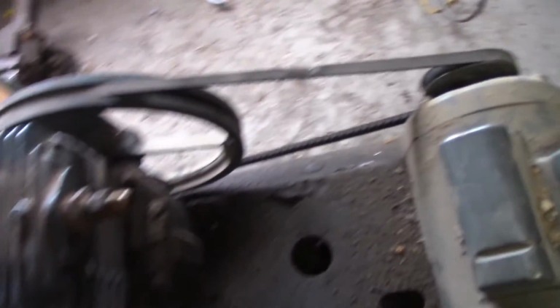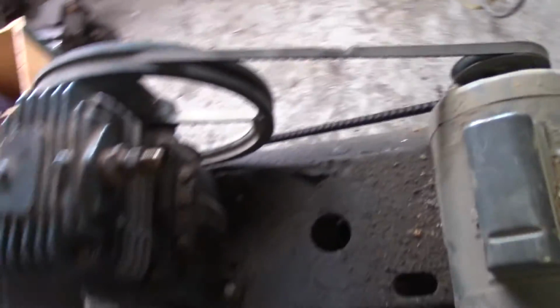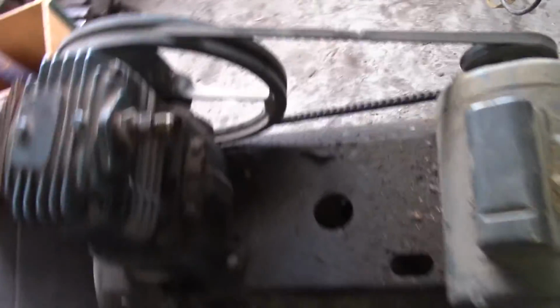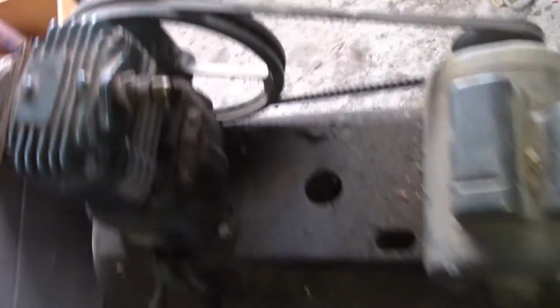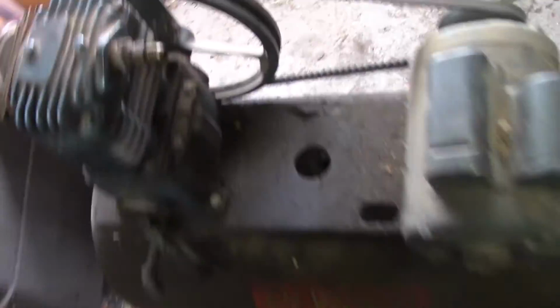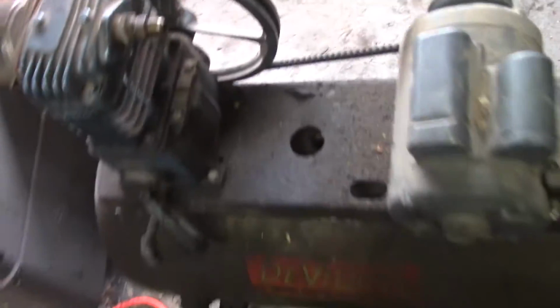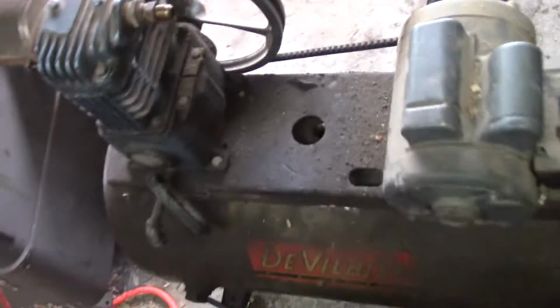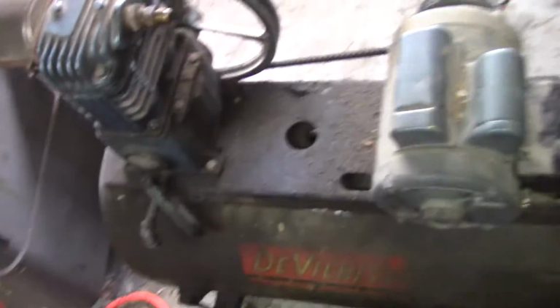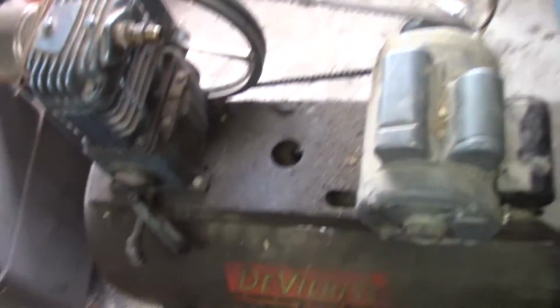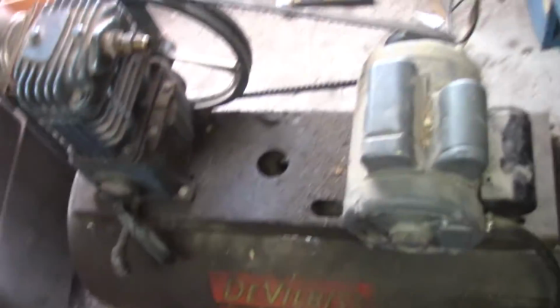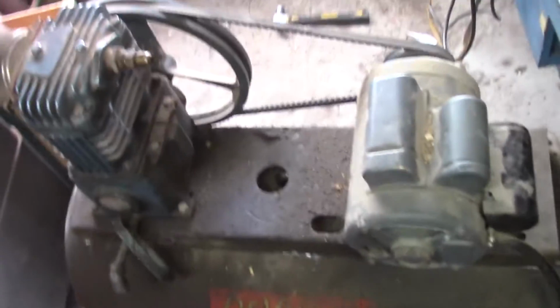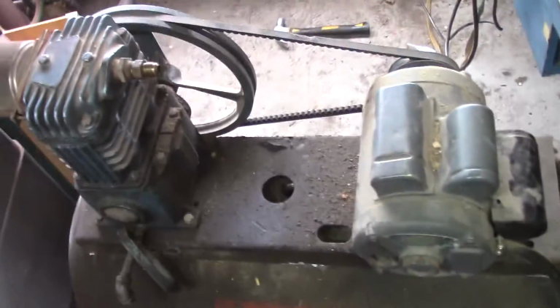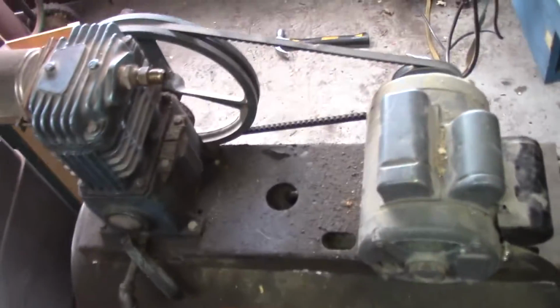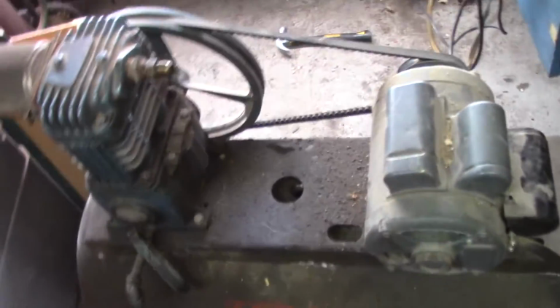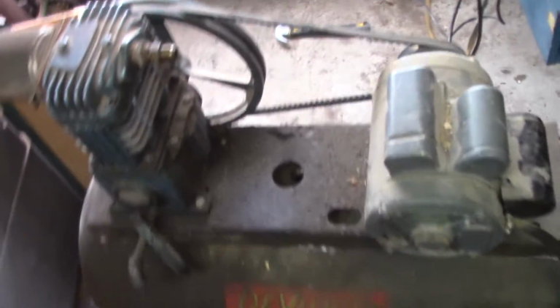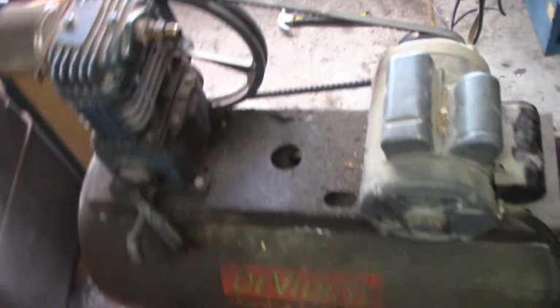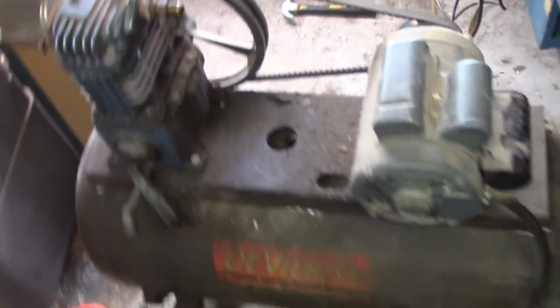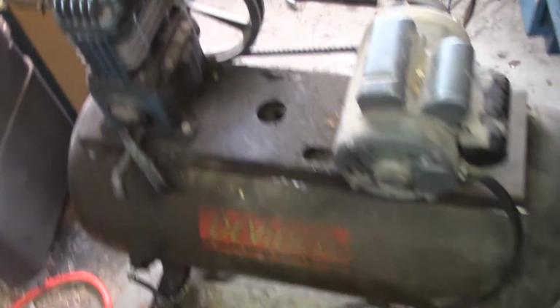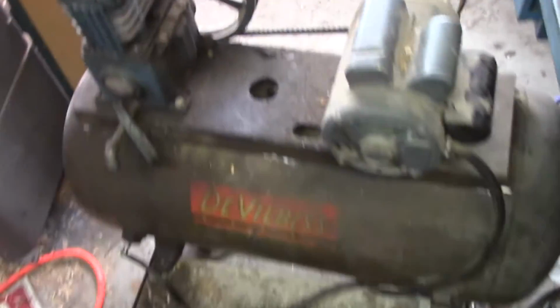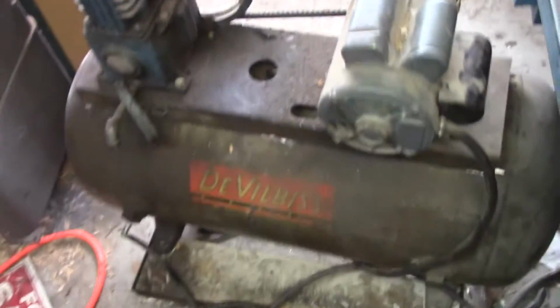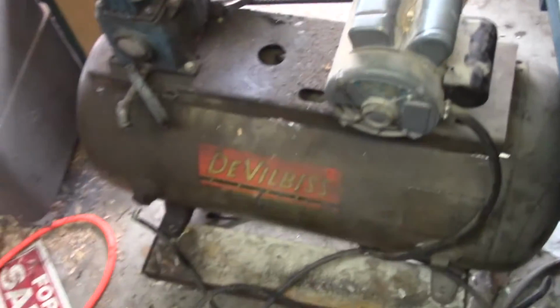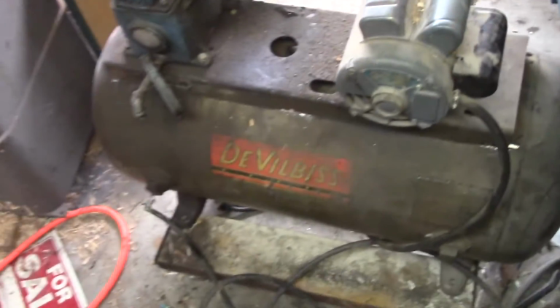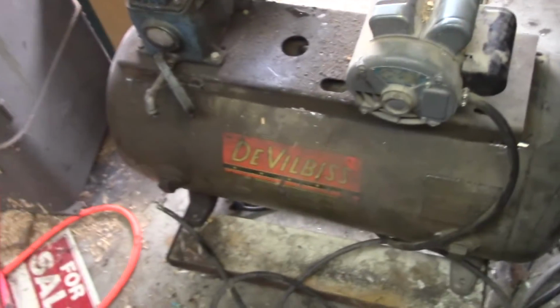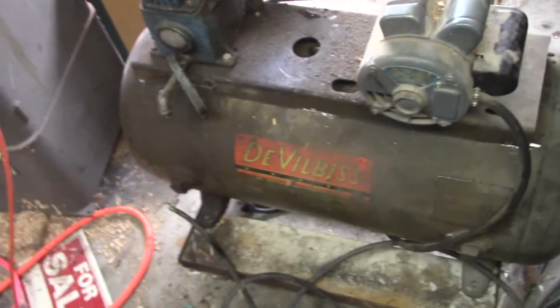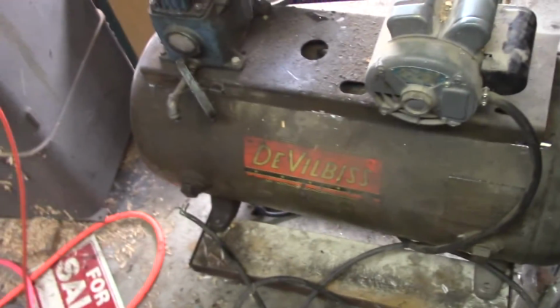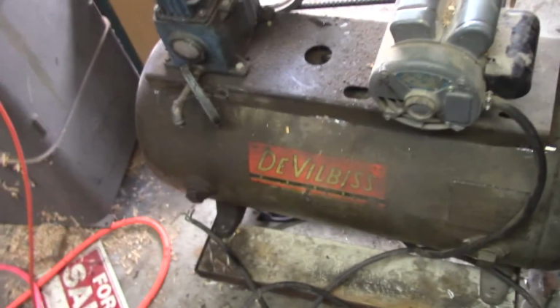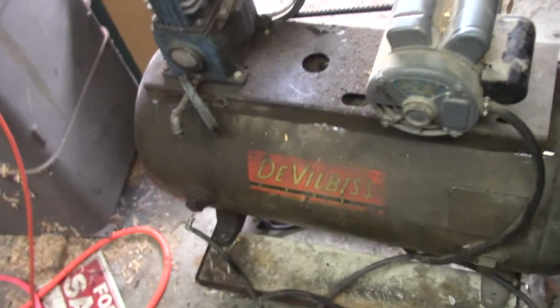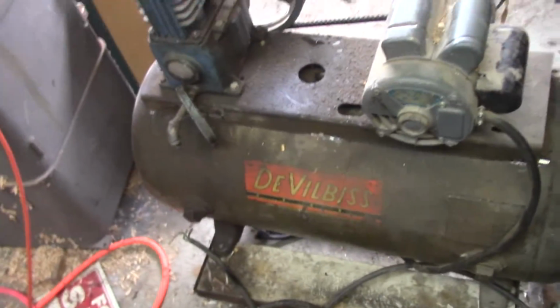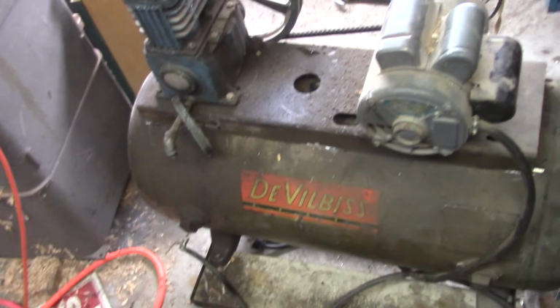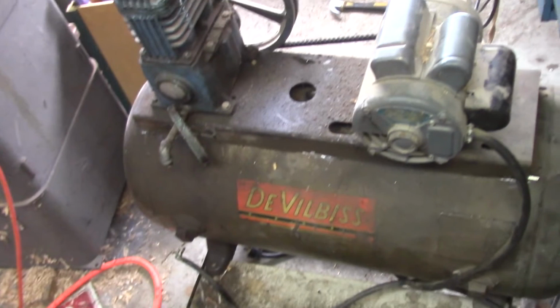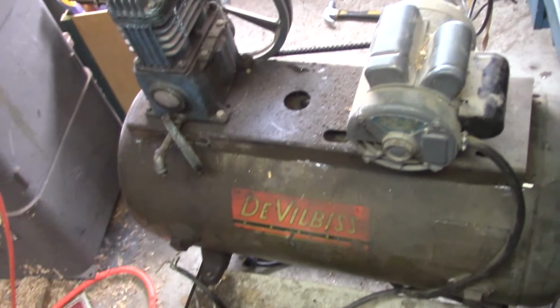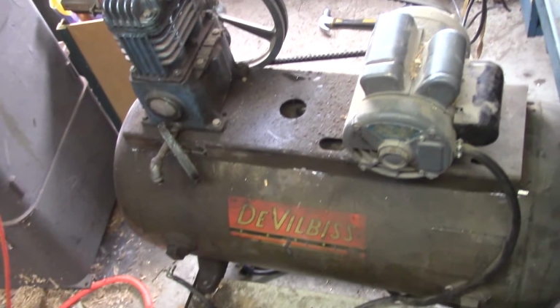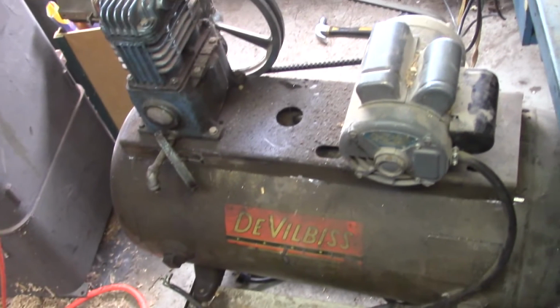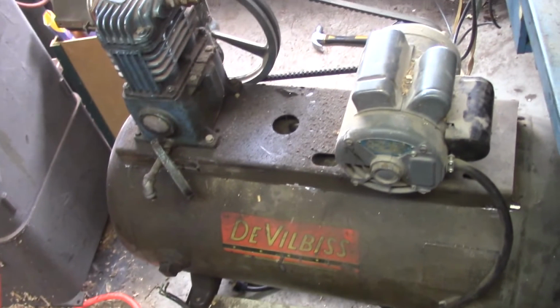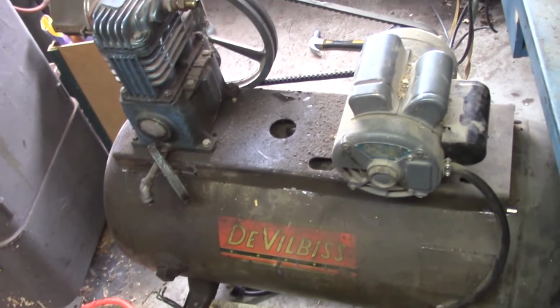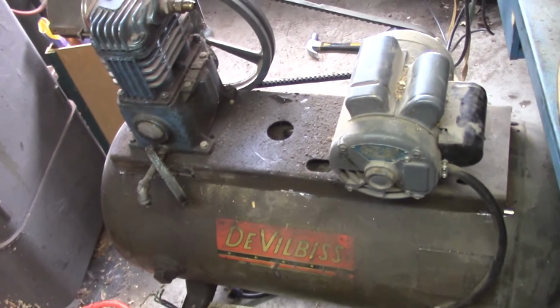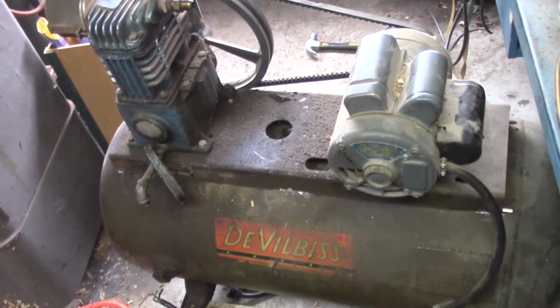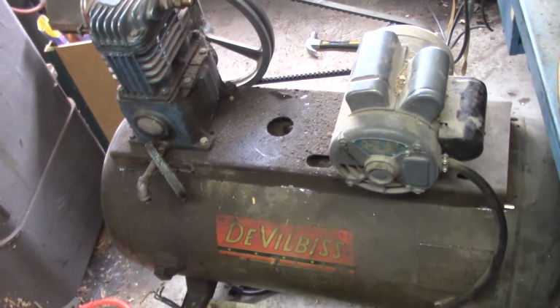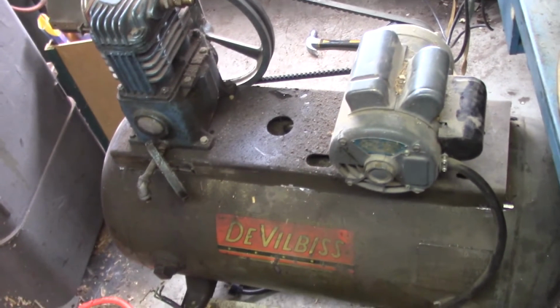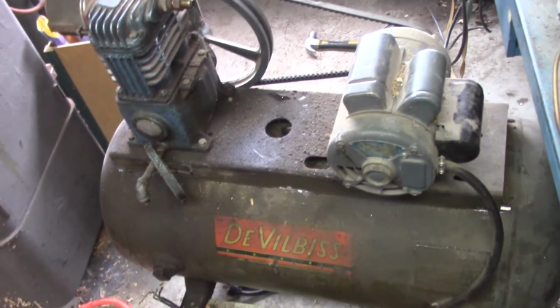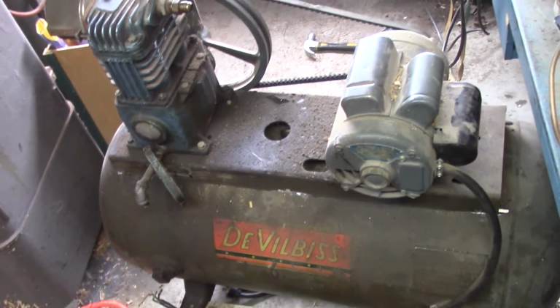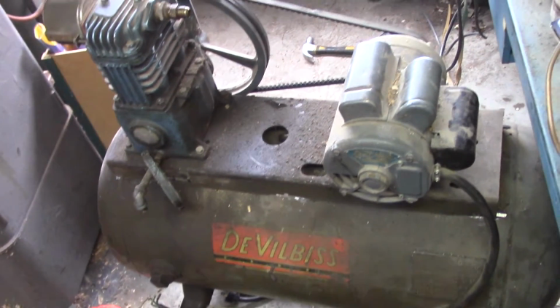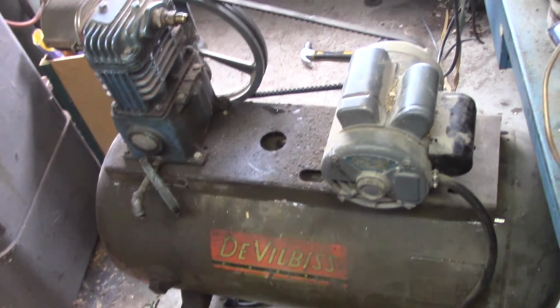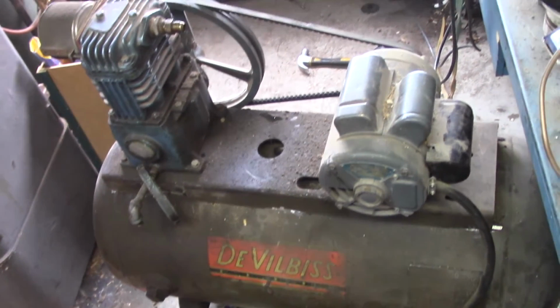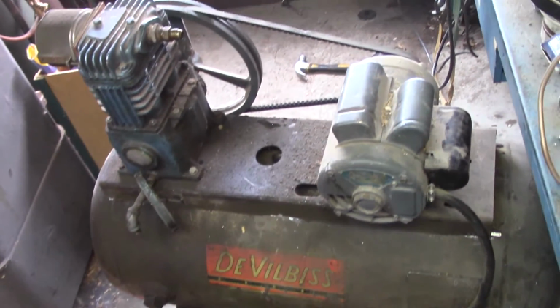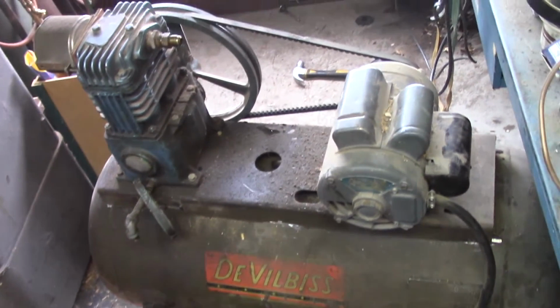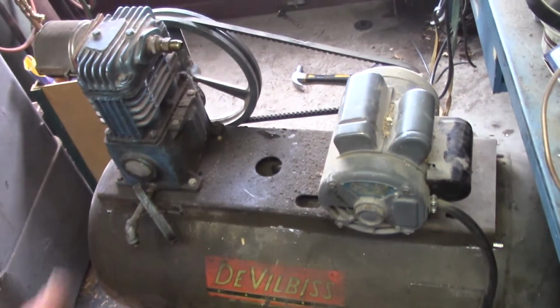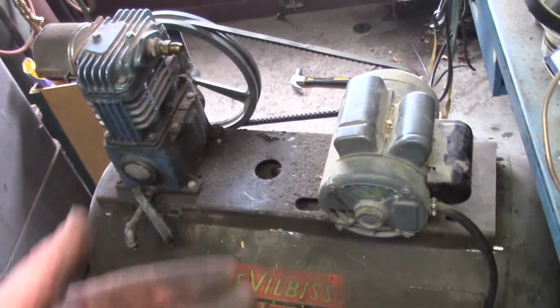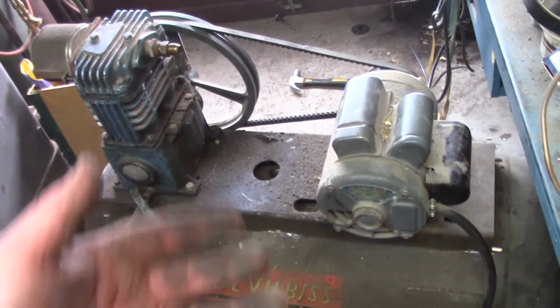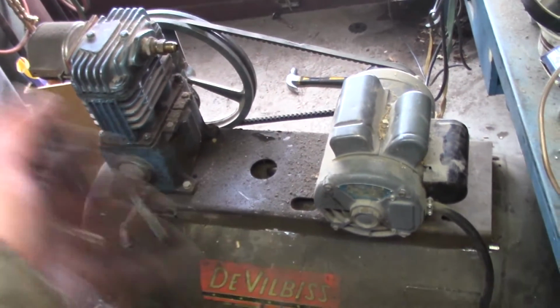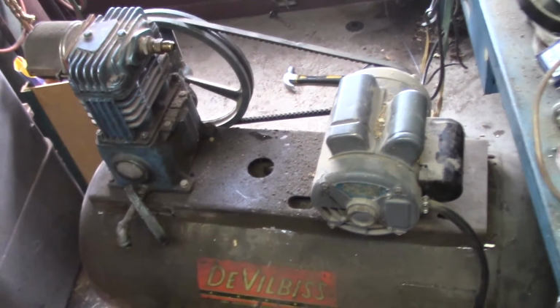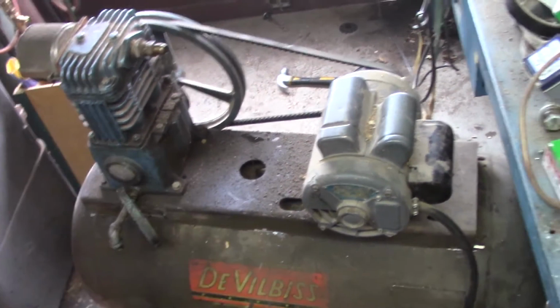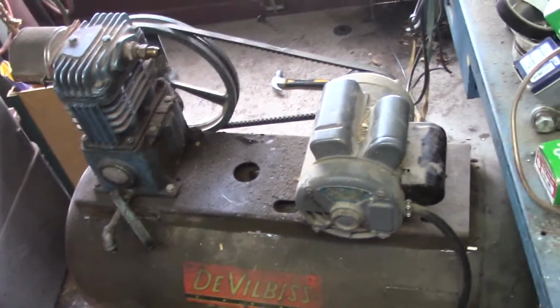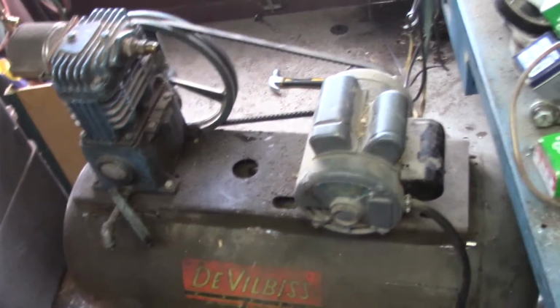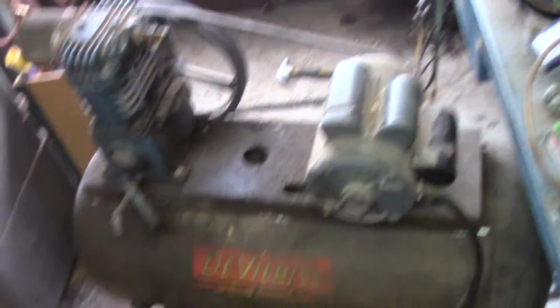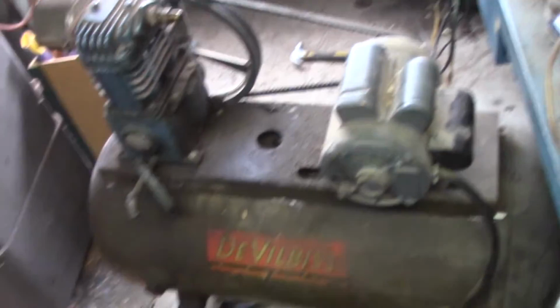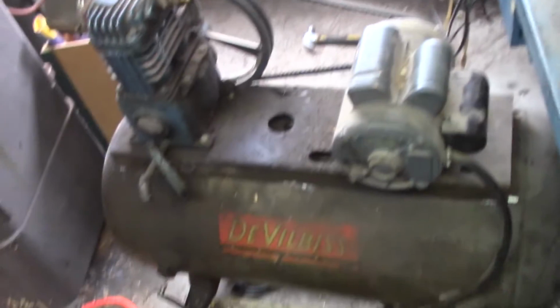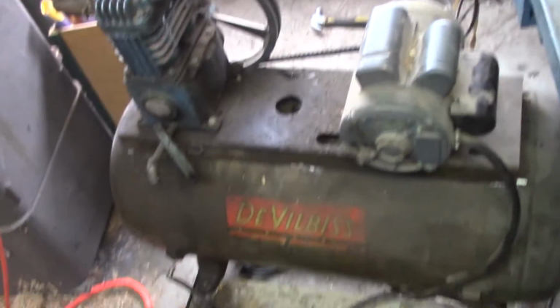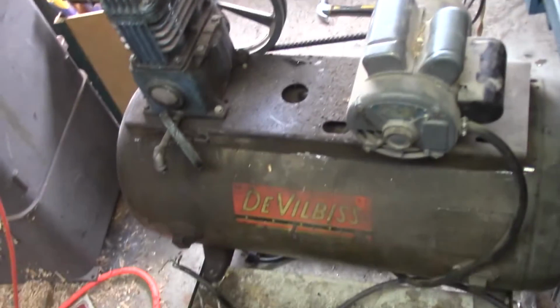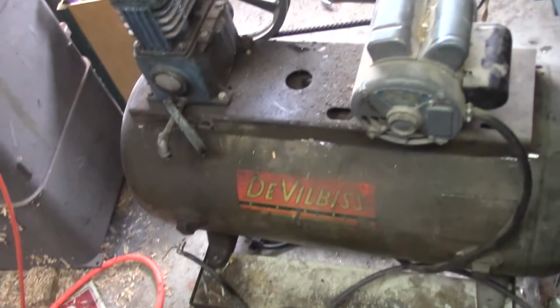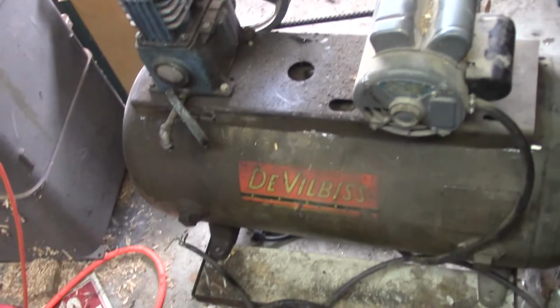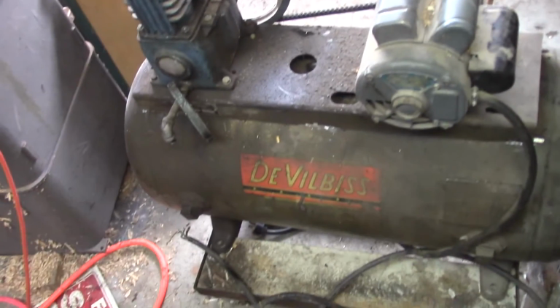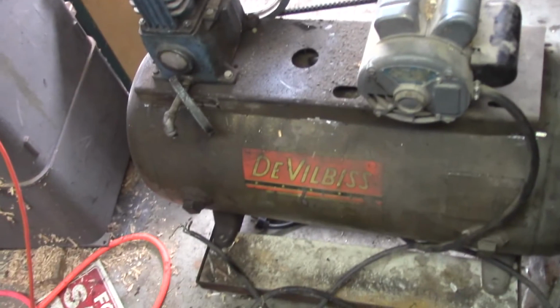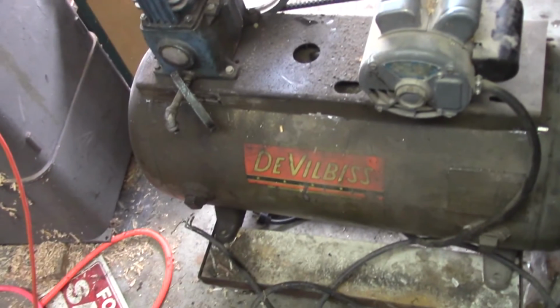With luck, that belt will continue to serve, despite its now slightly modified format.